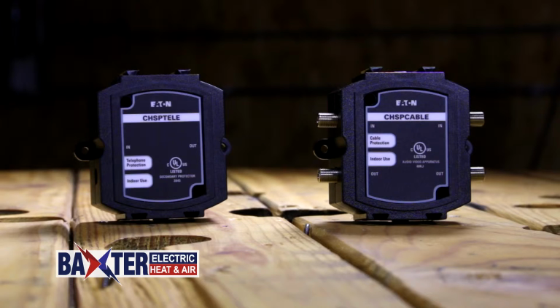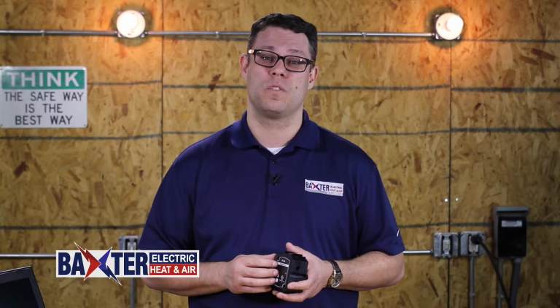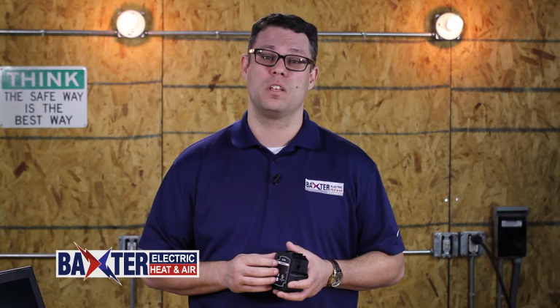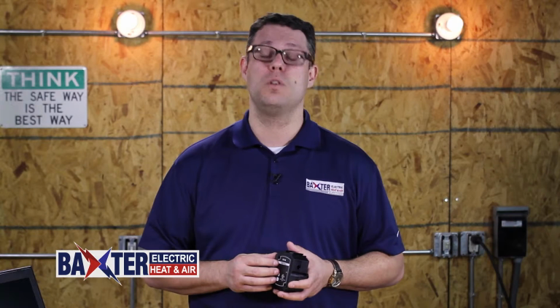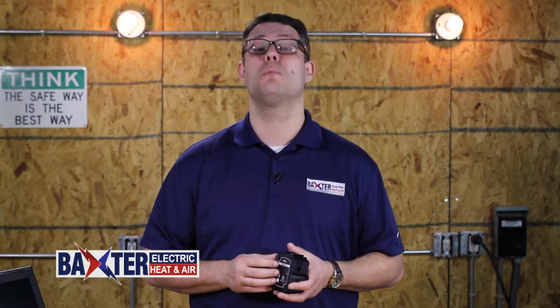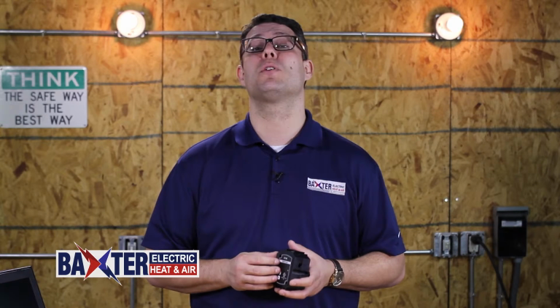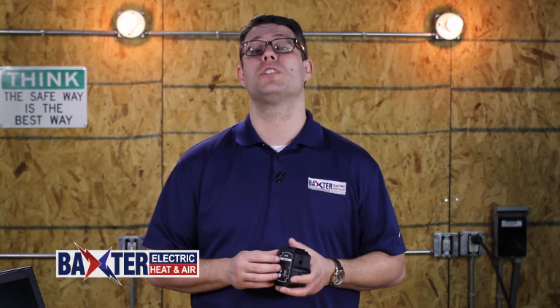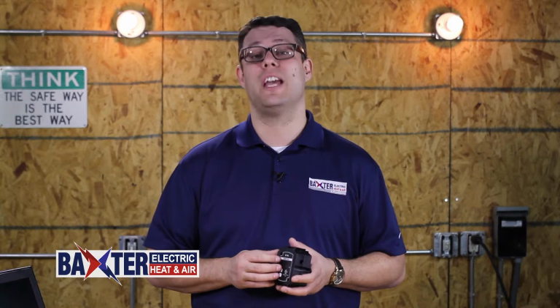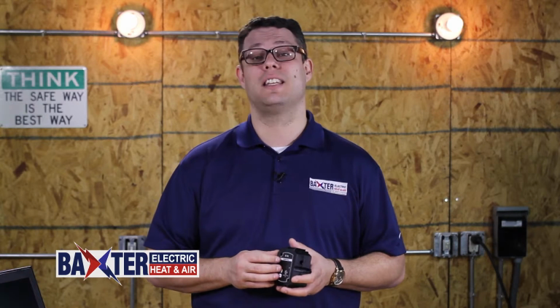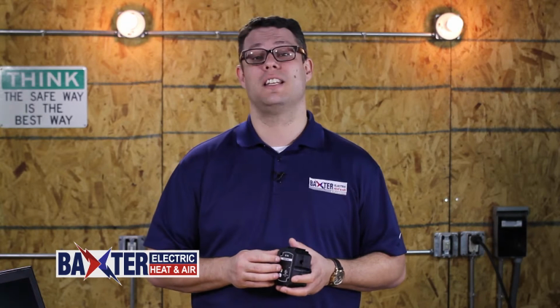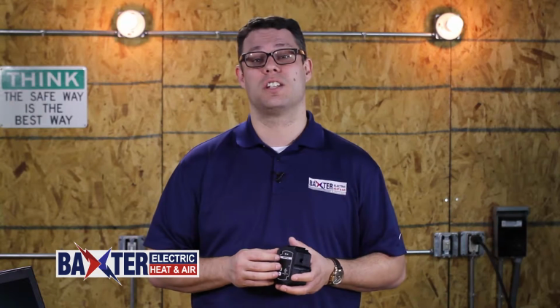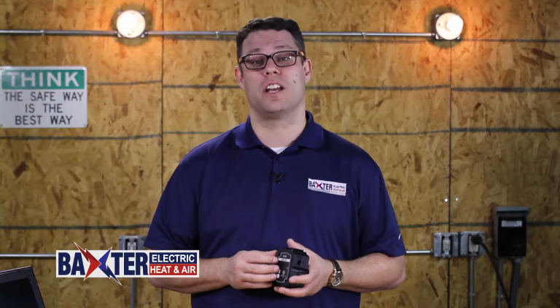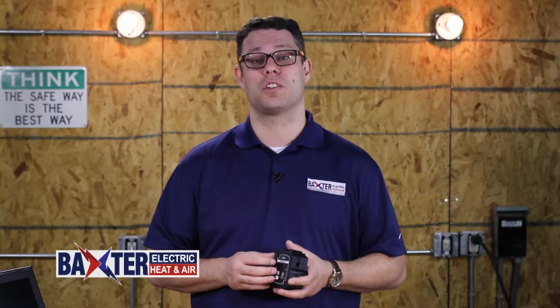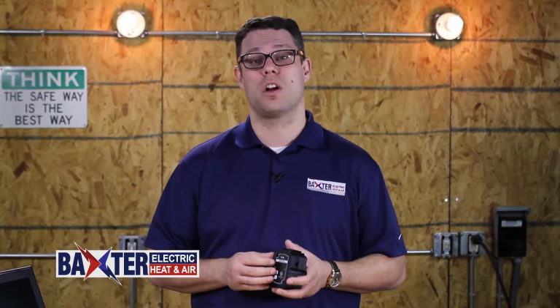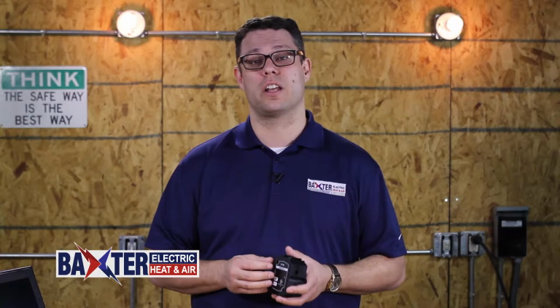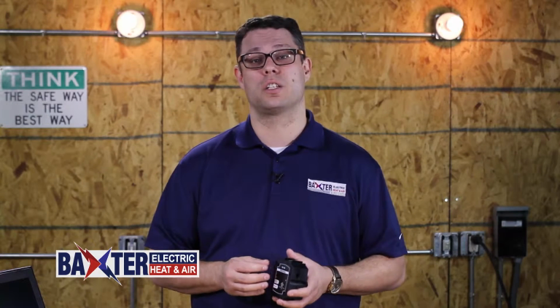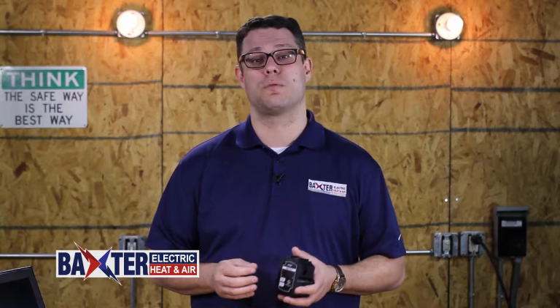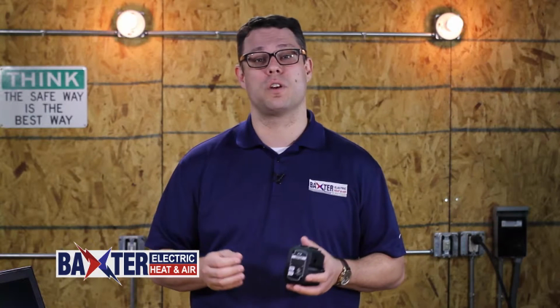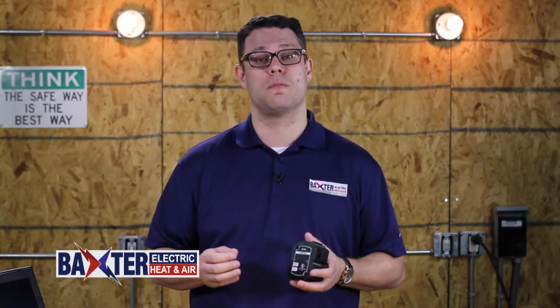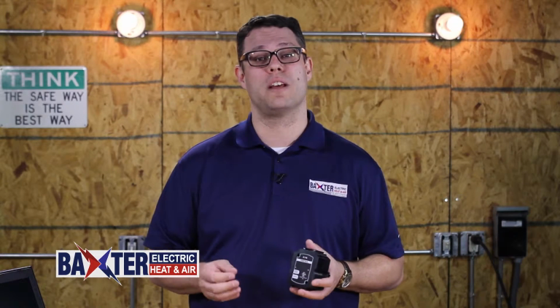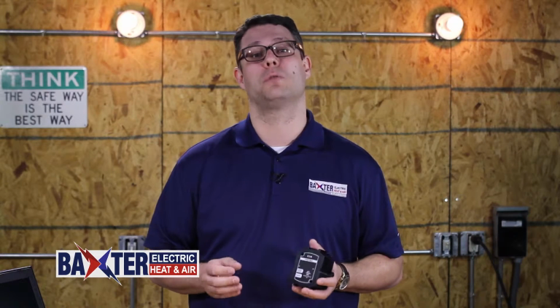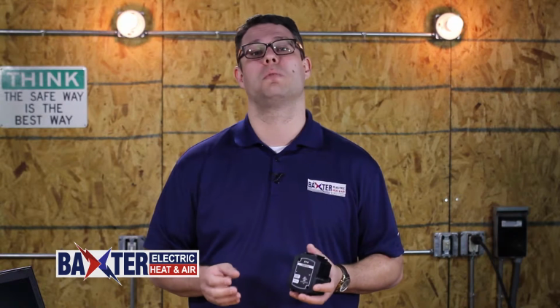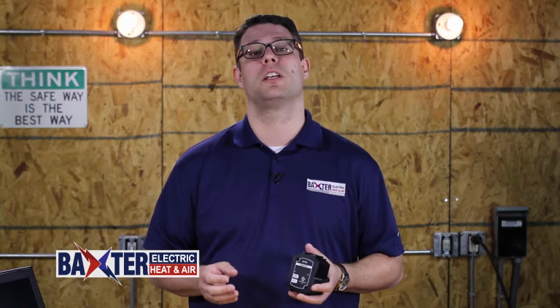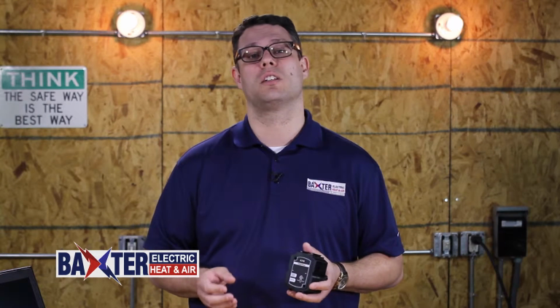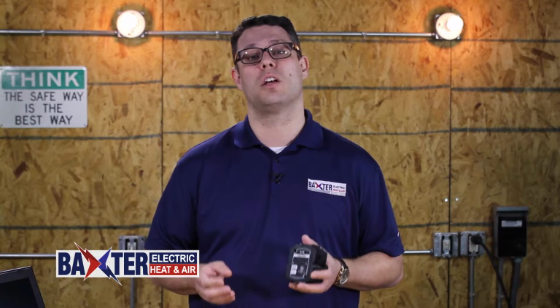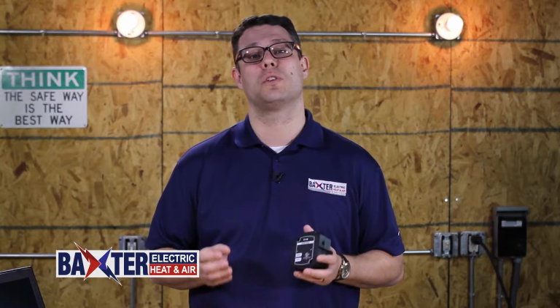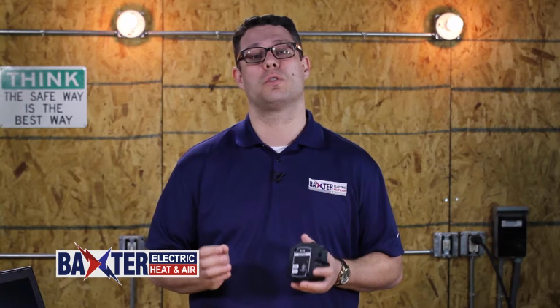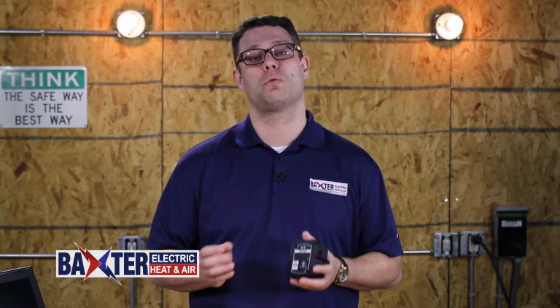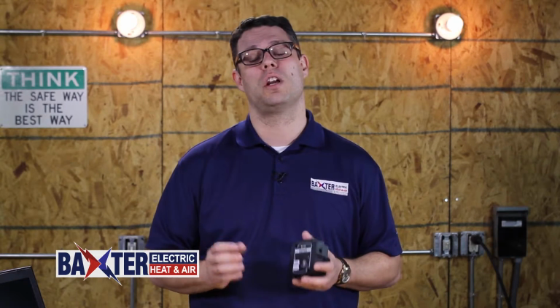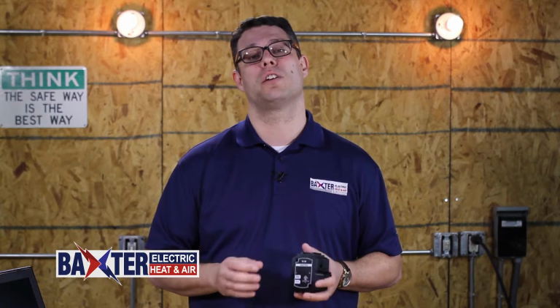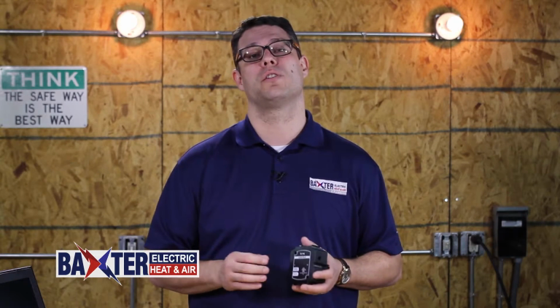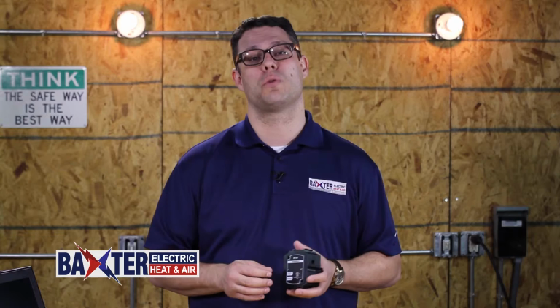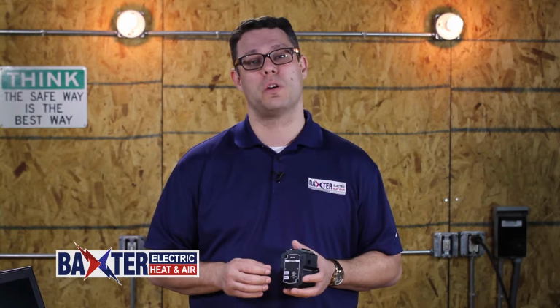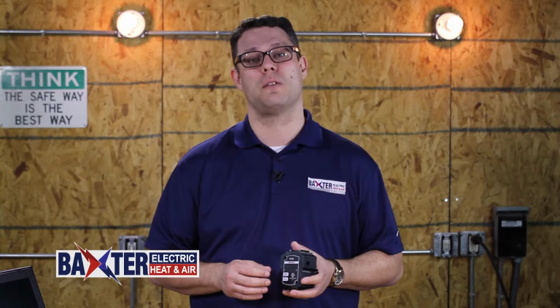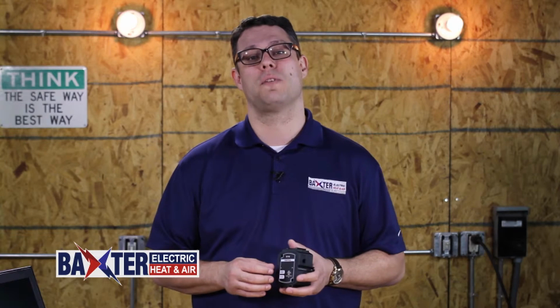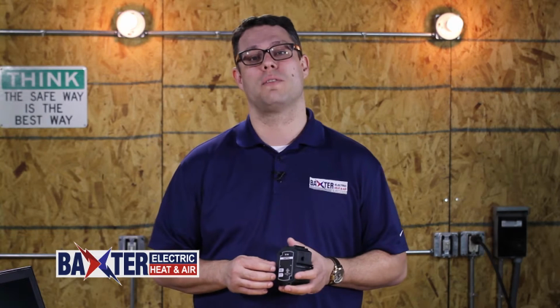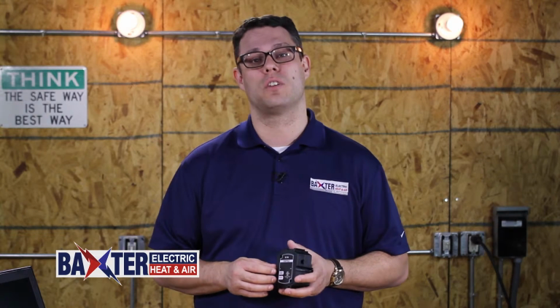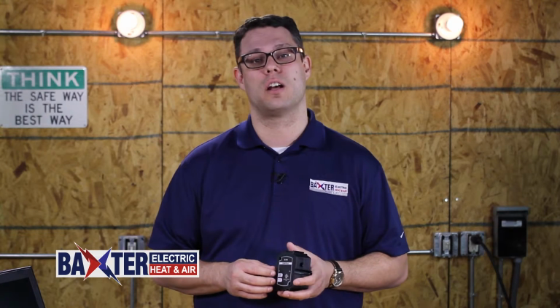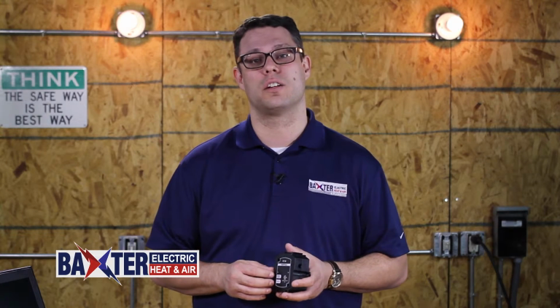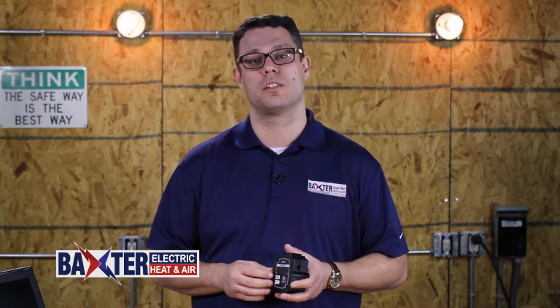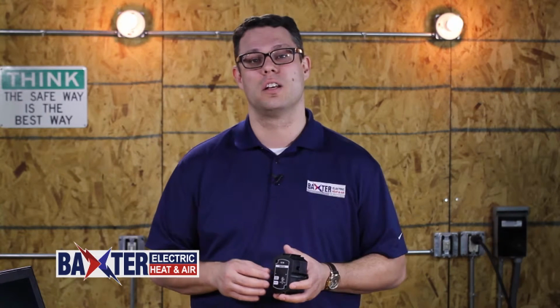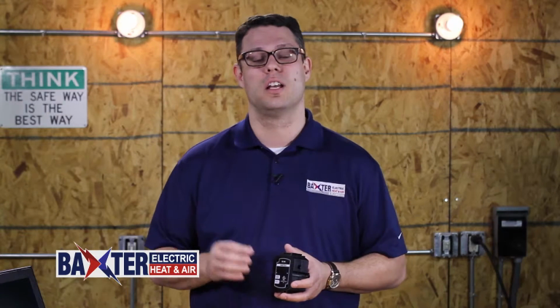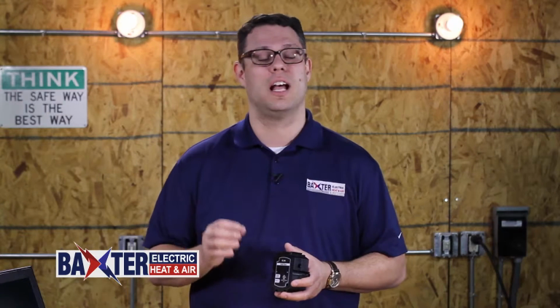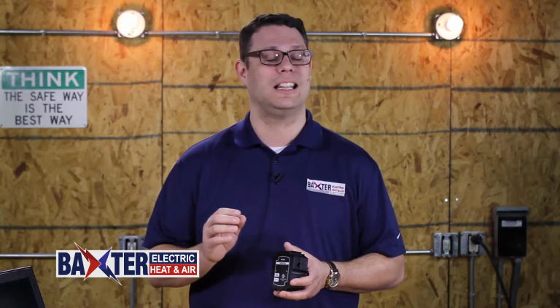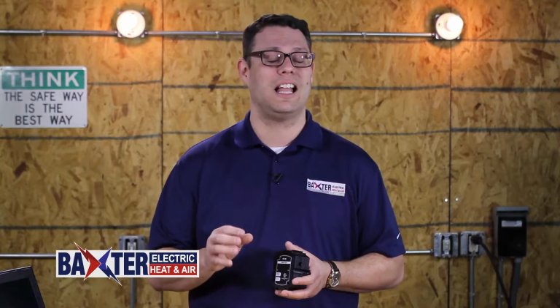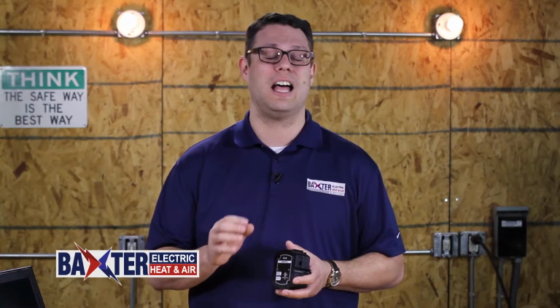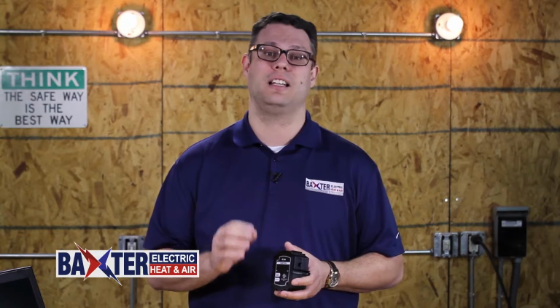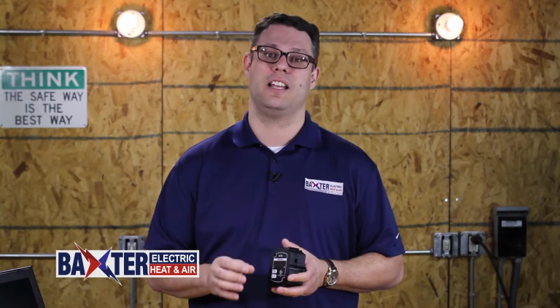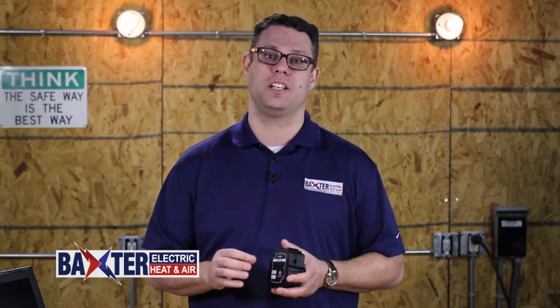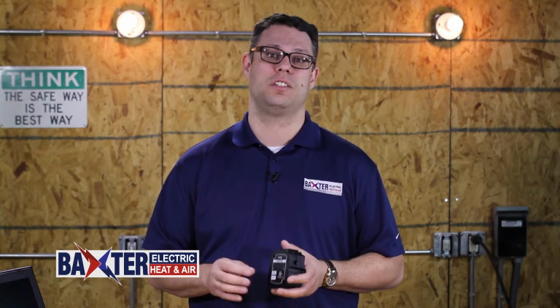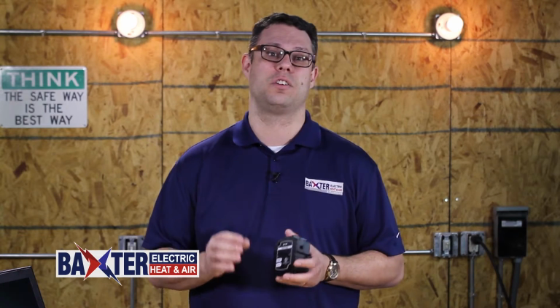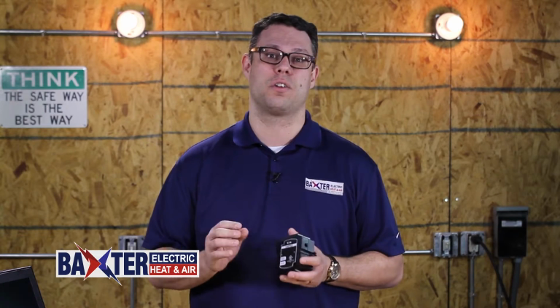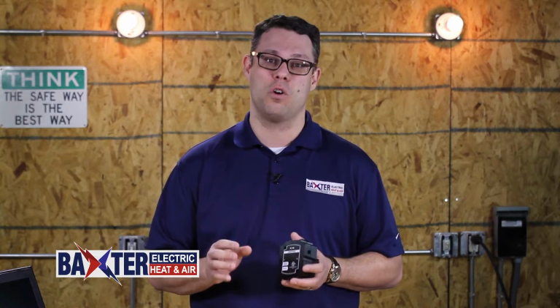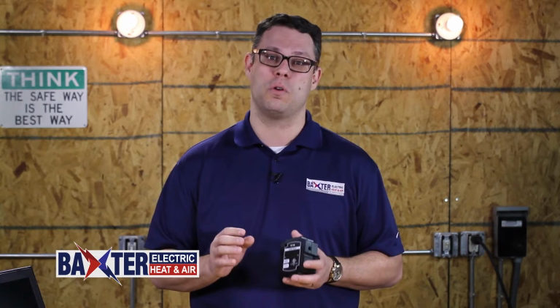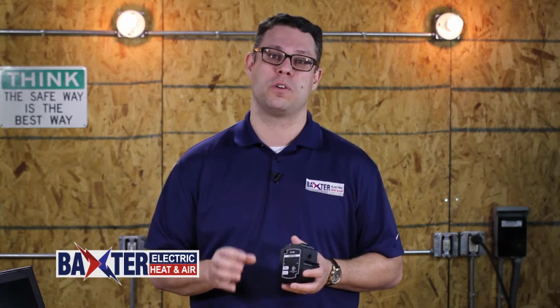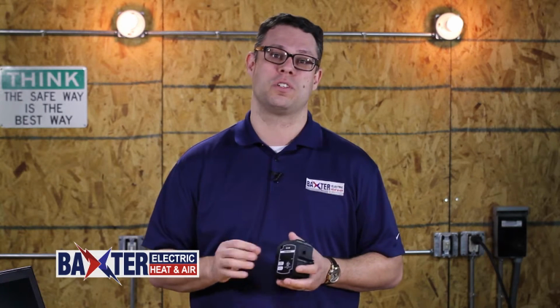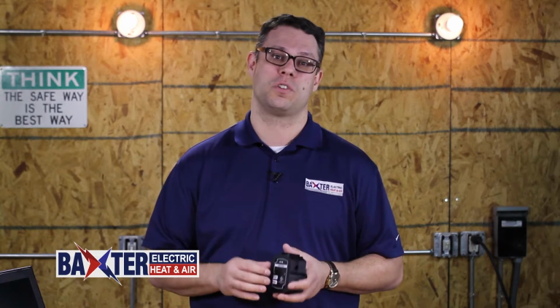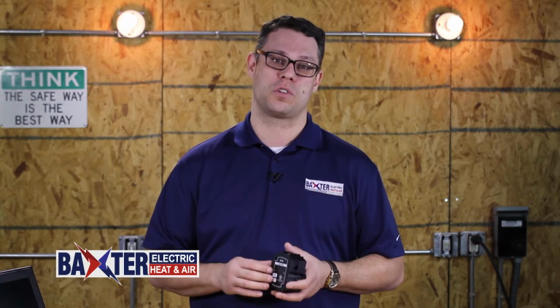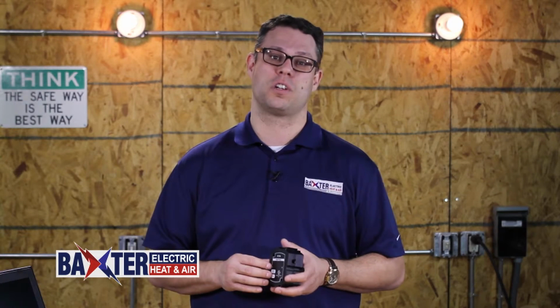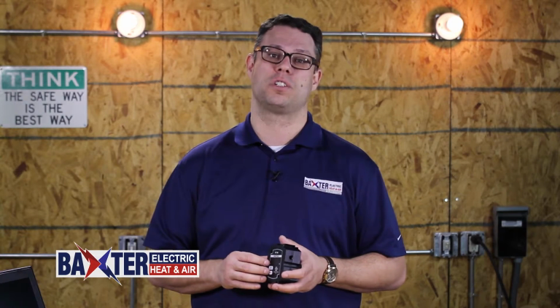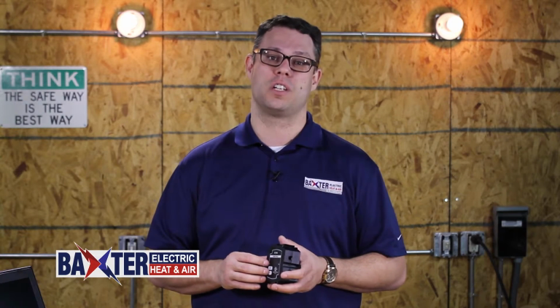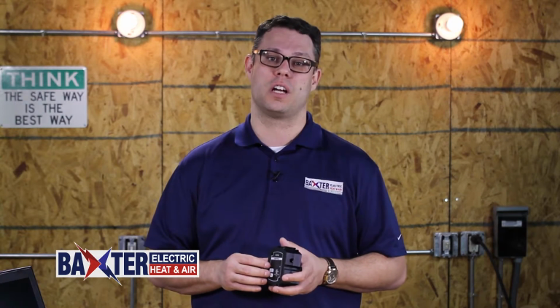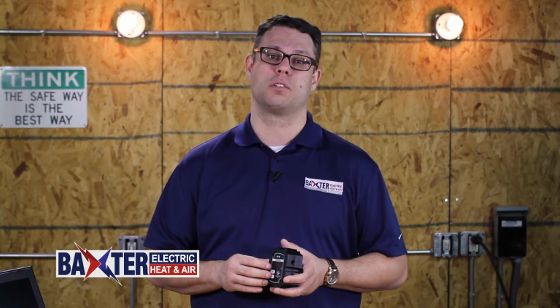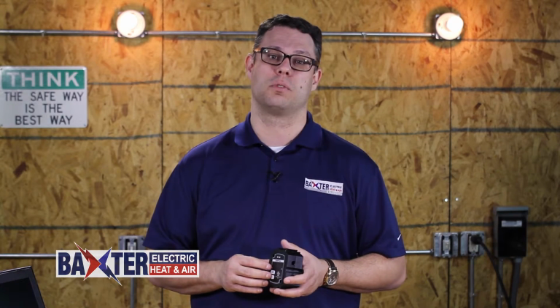You can protect these electronics for an investment as low as $325 — a lot less than your homeowner's insurance deductible.